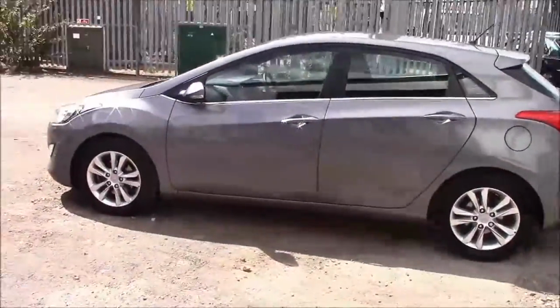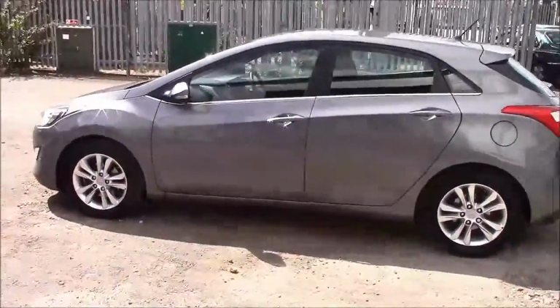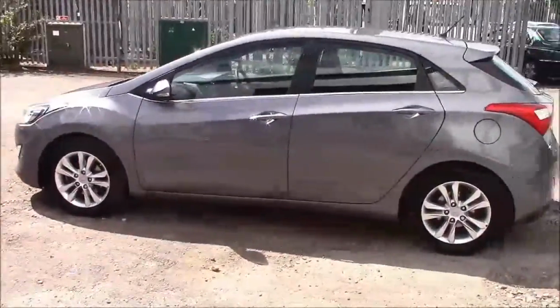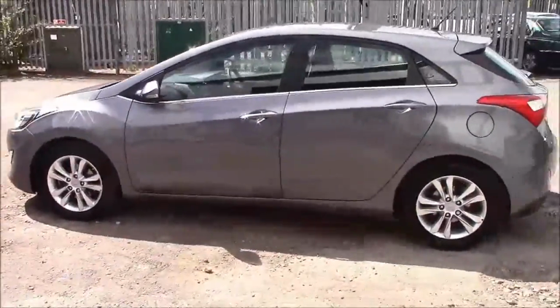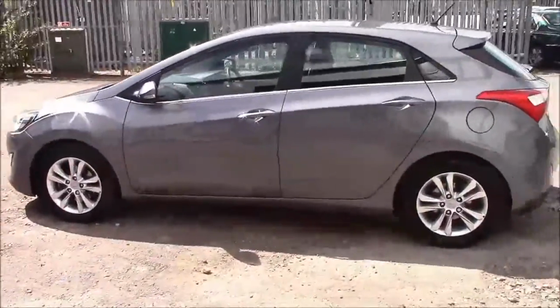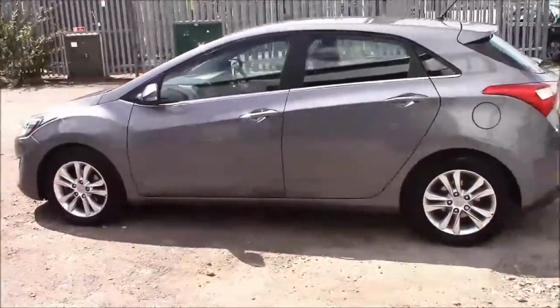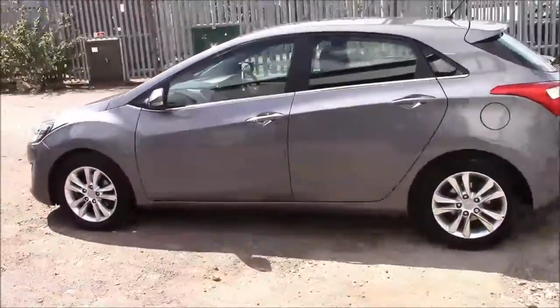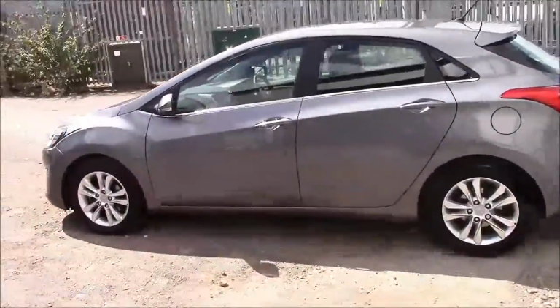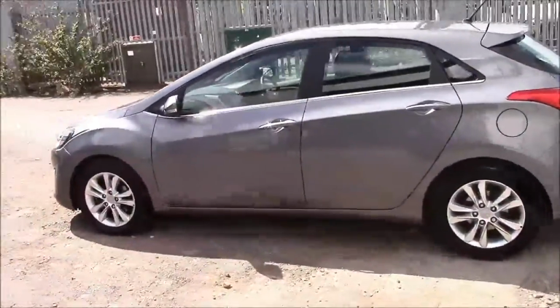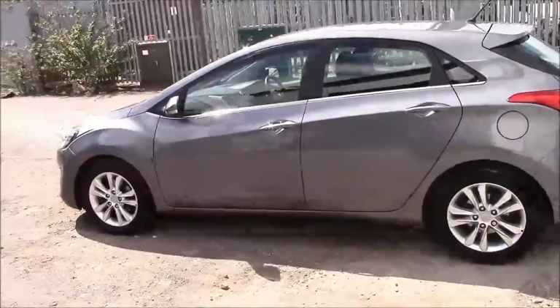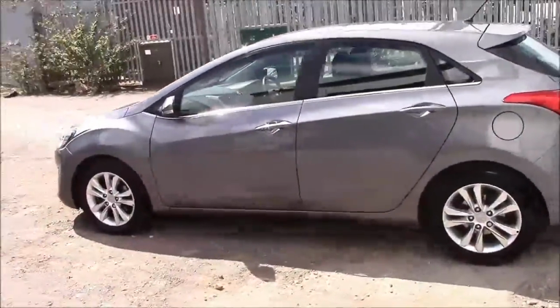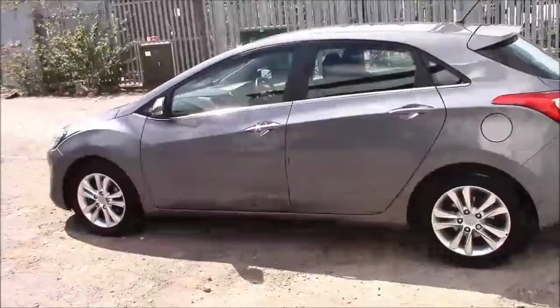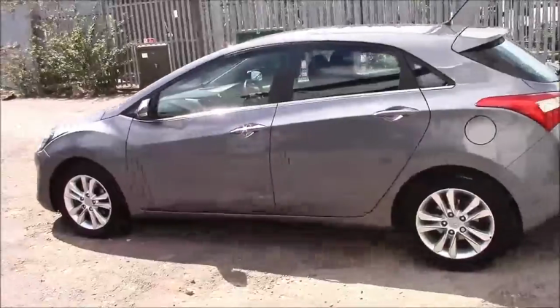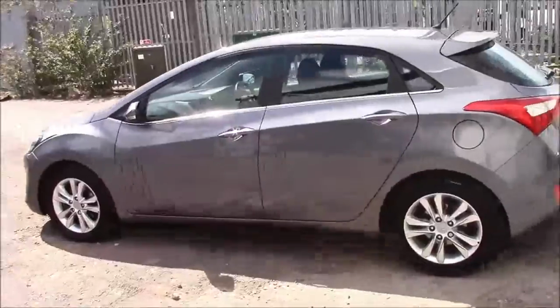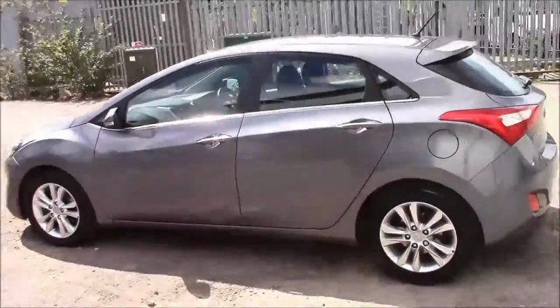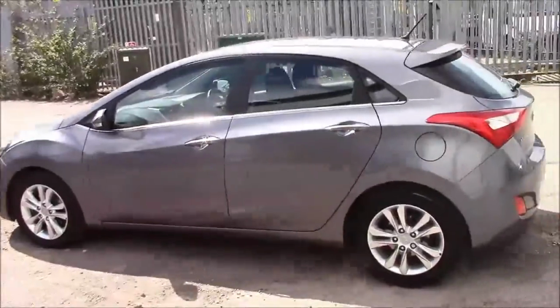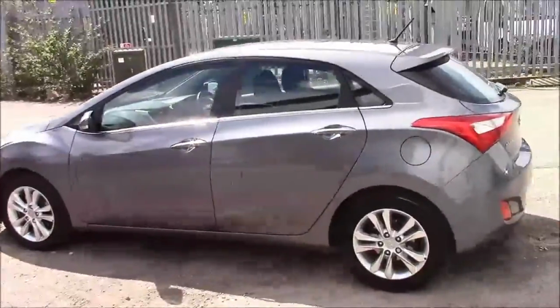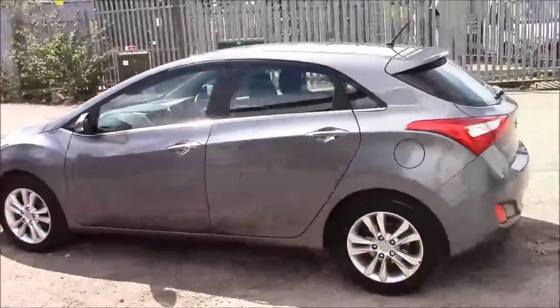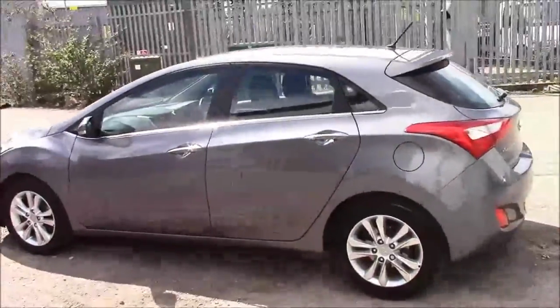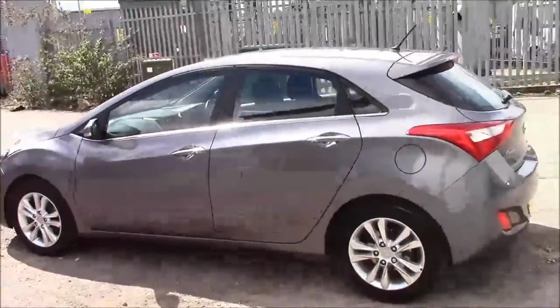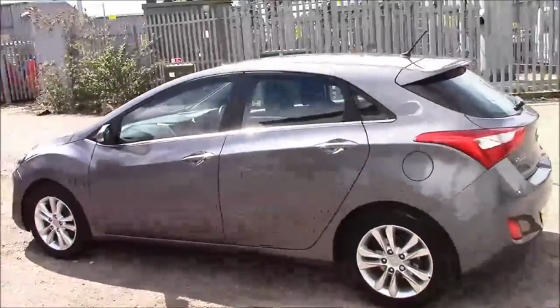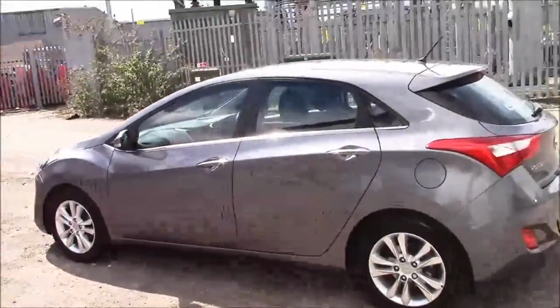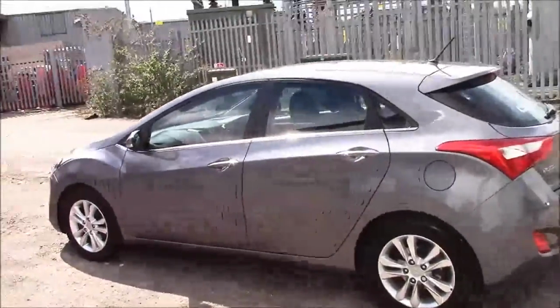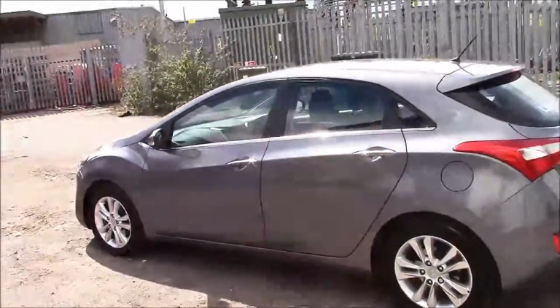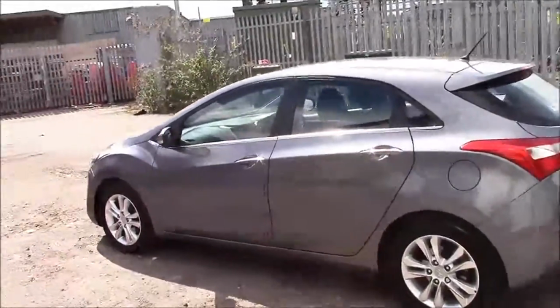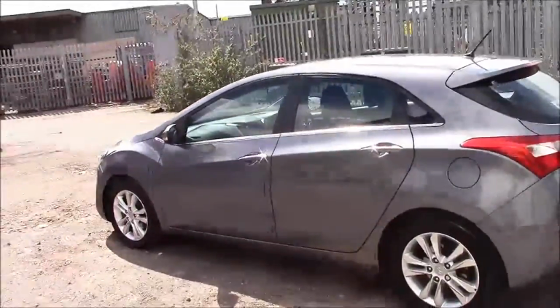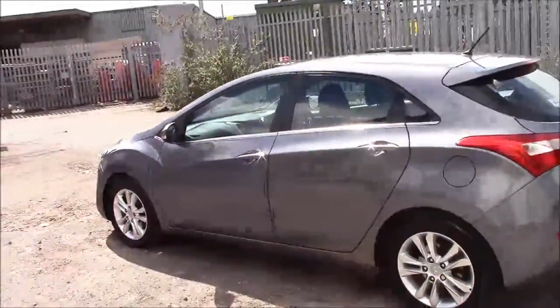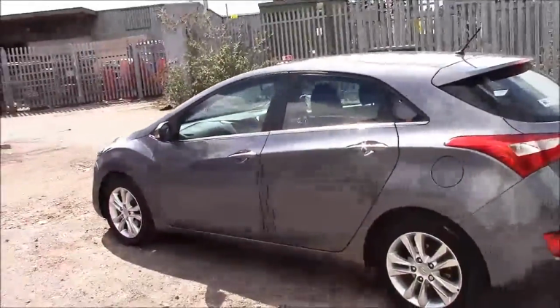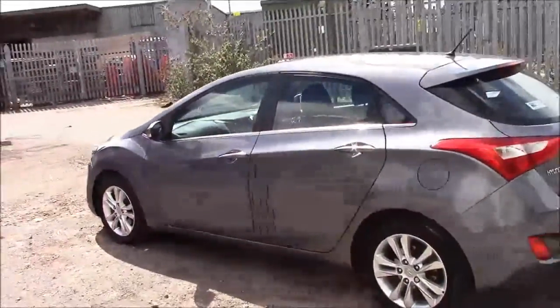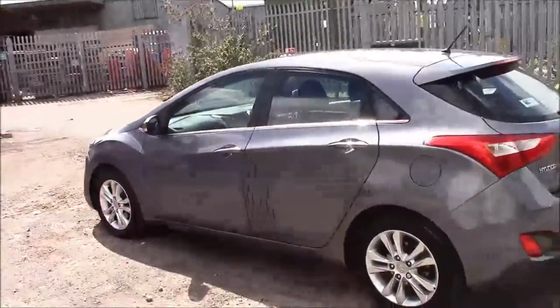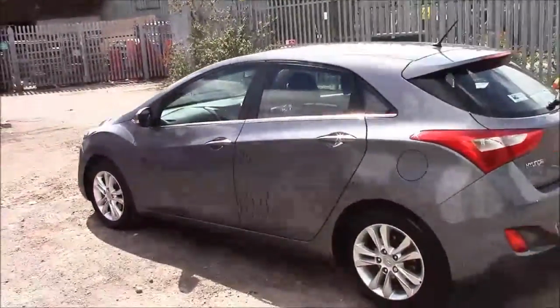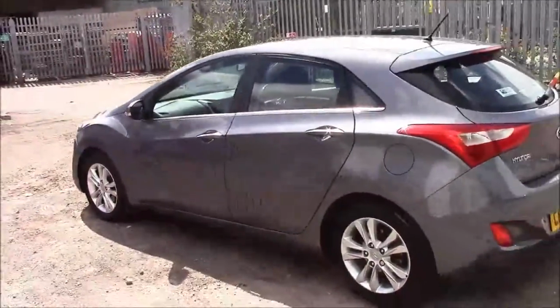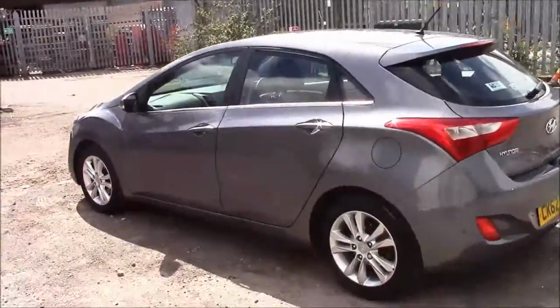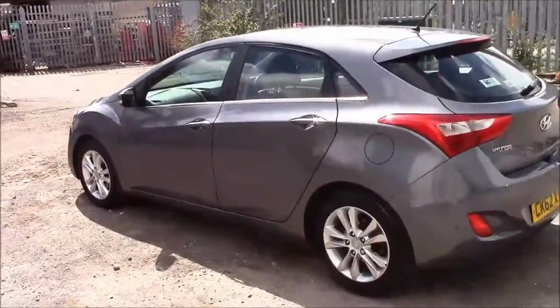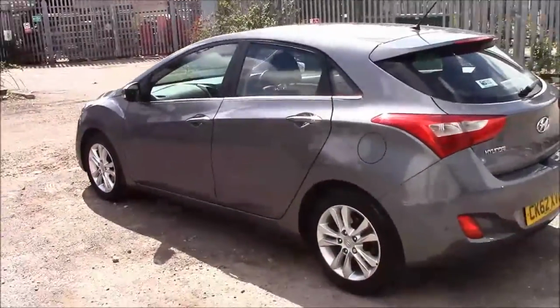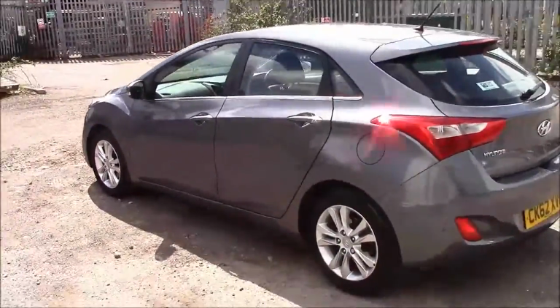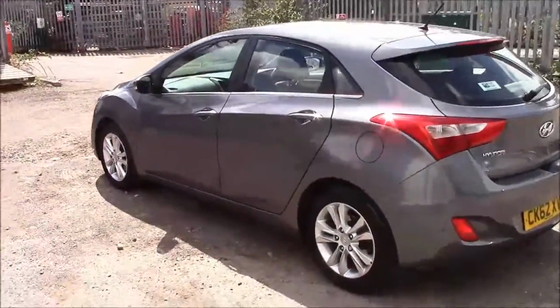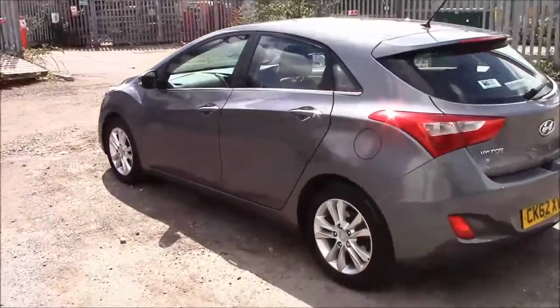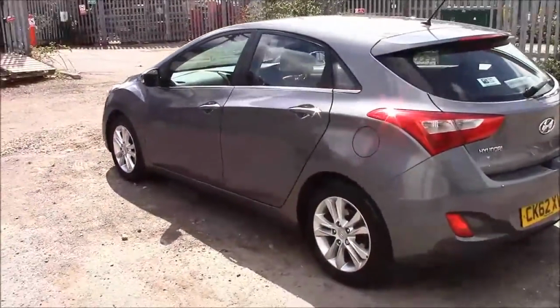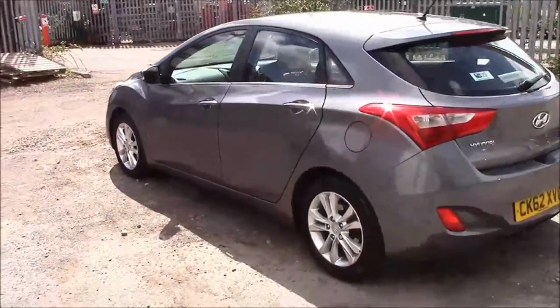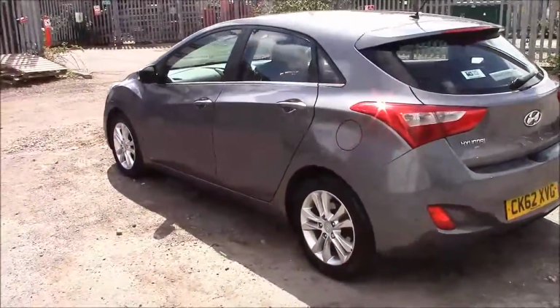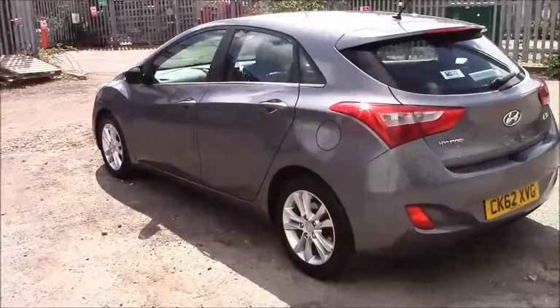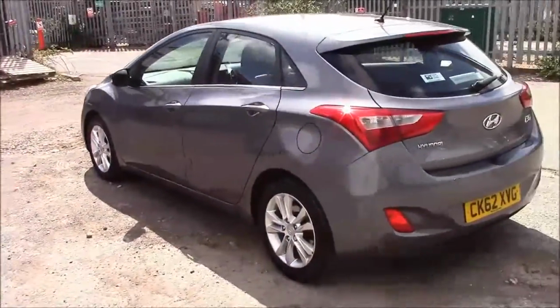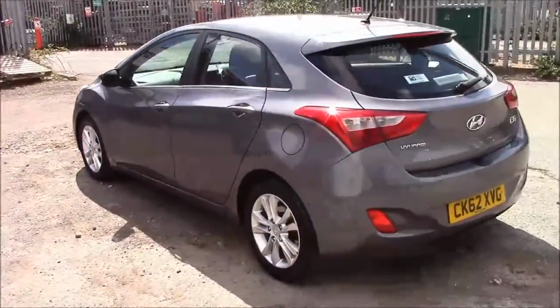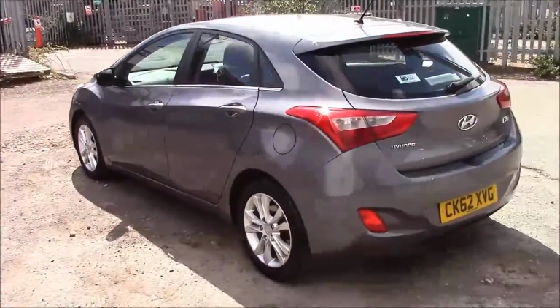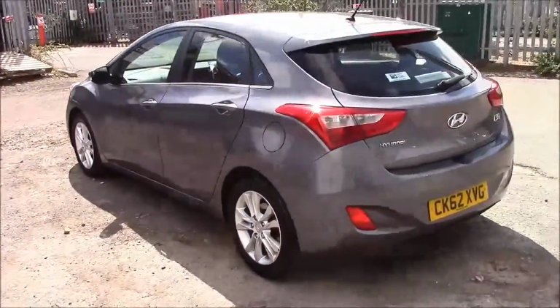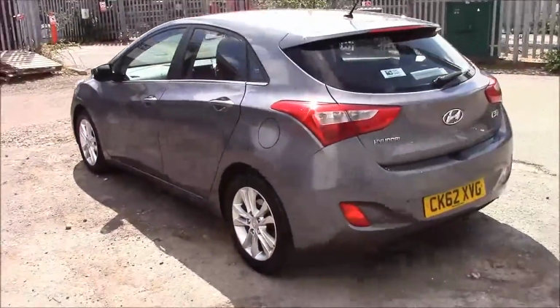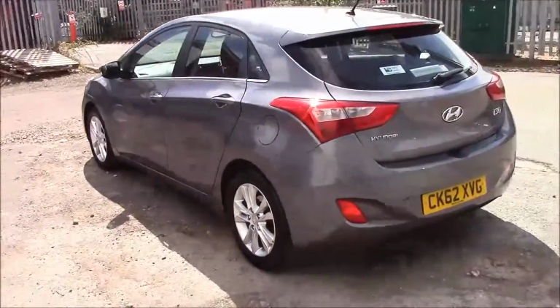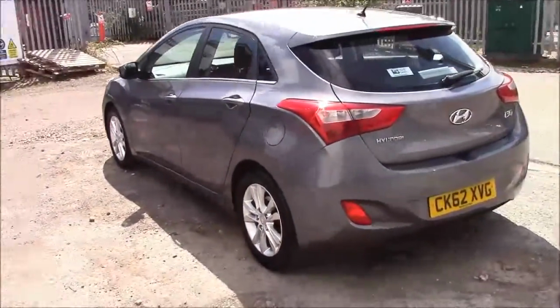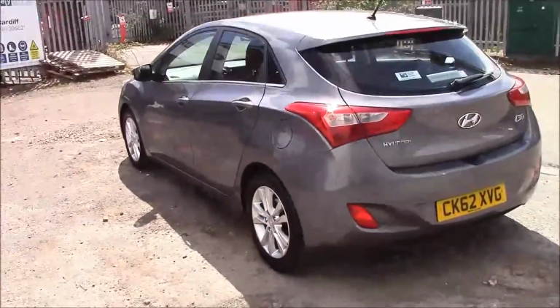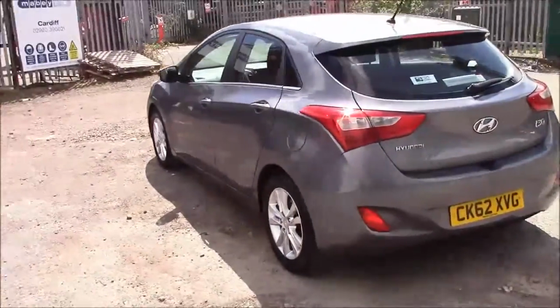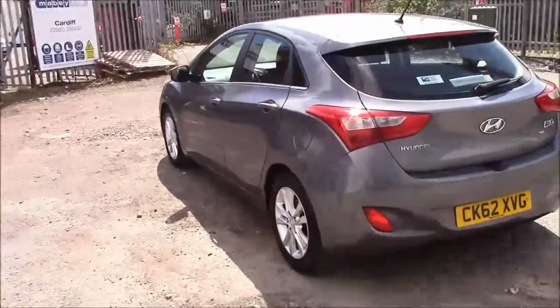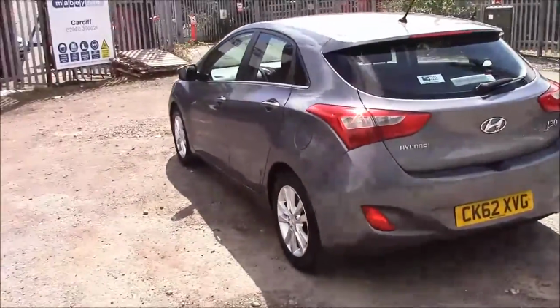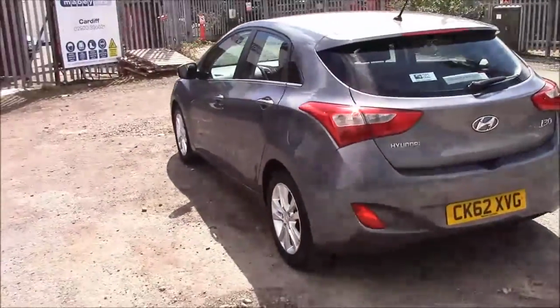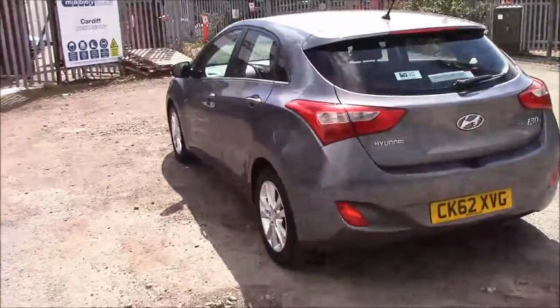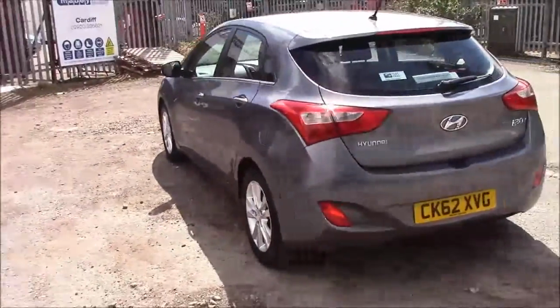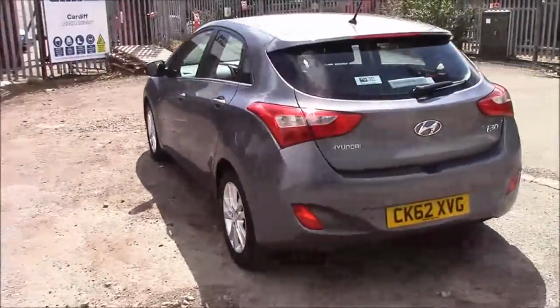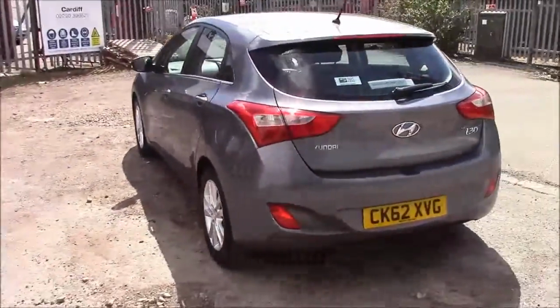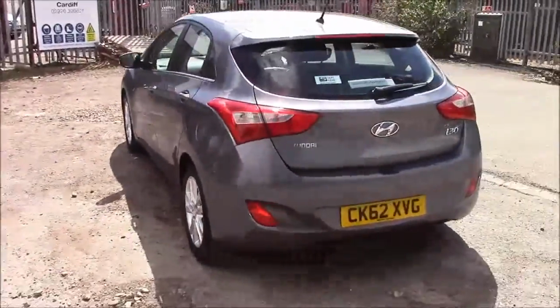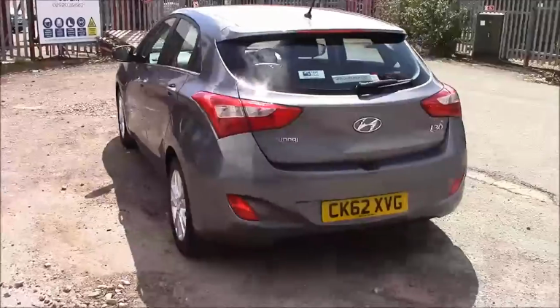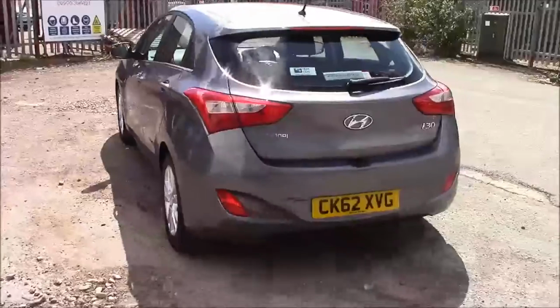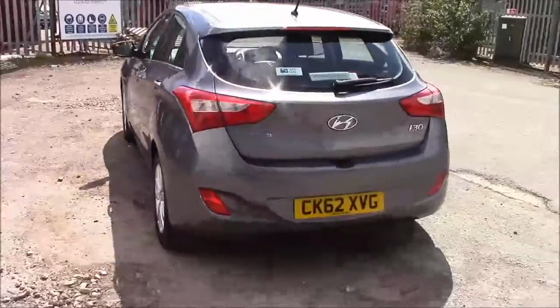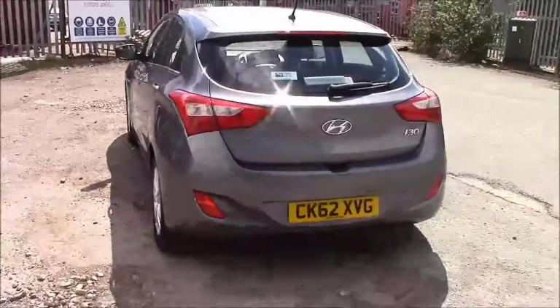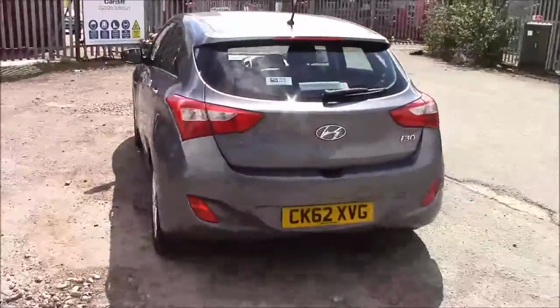As you walk around the vehicle you'll notice this car comes with parking sensors located around the front and rear bumper, same colour body bumpers, and also a heated rear windshield.